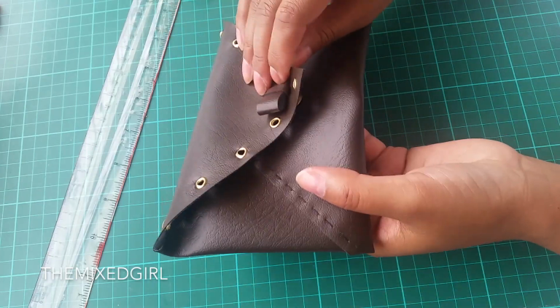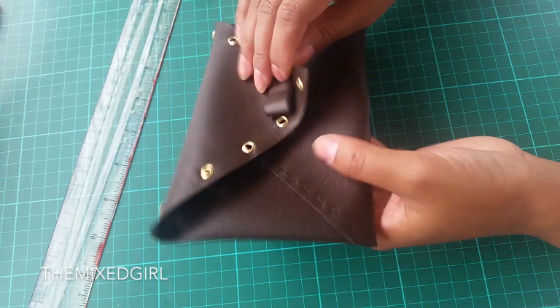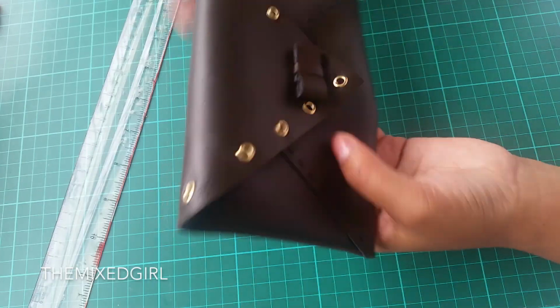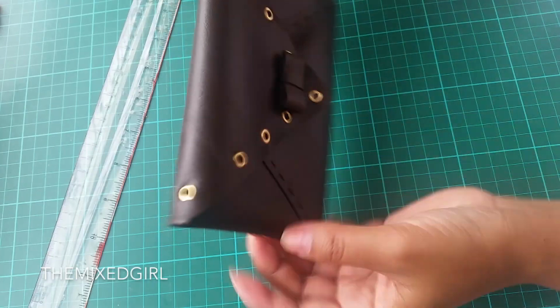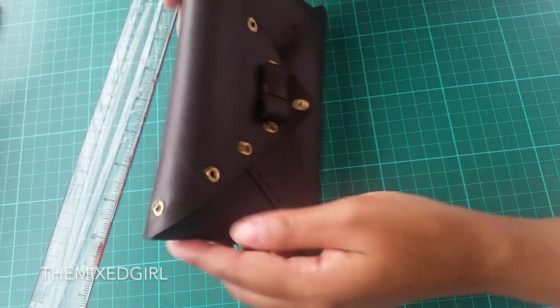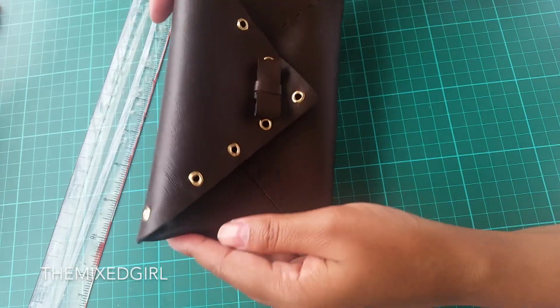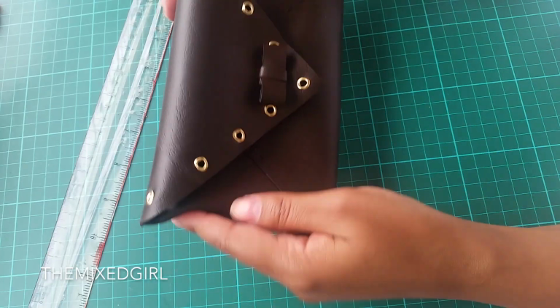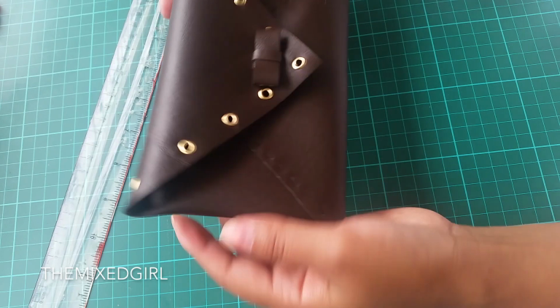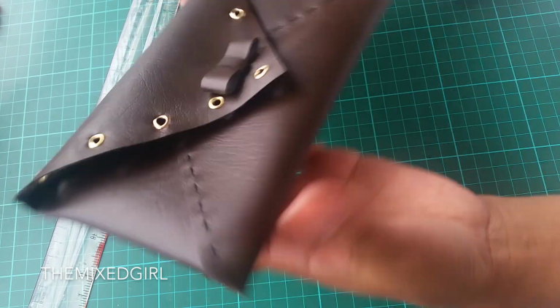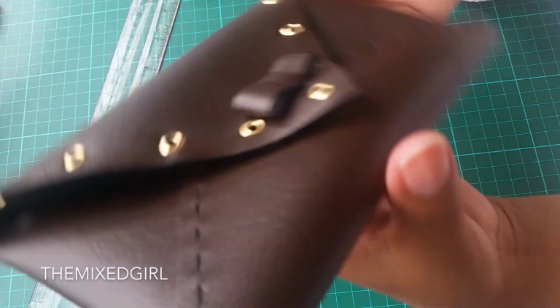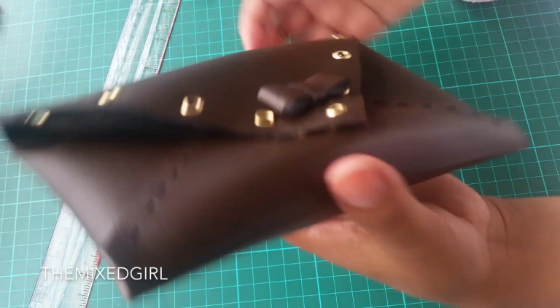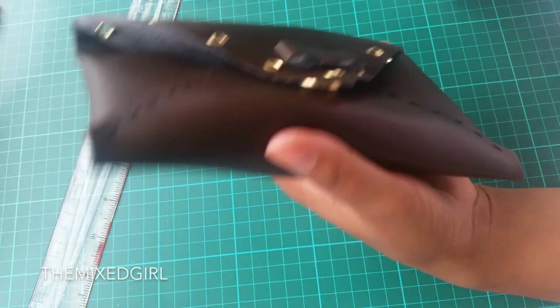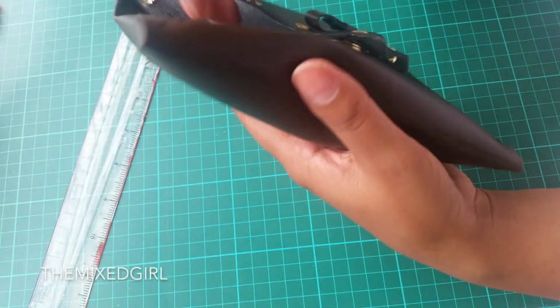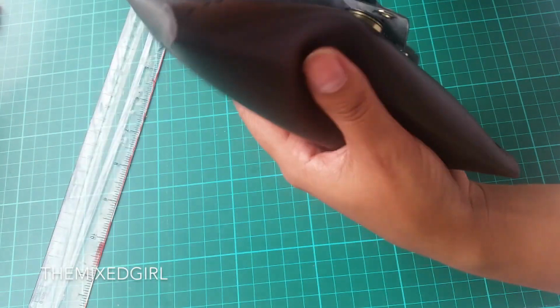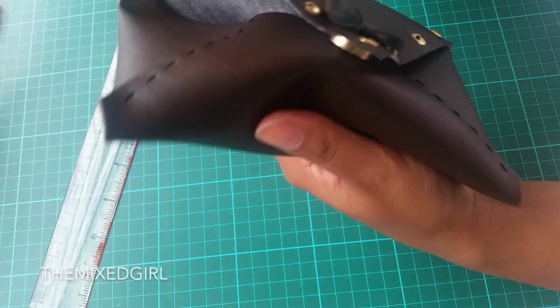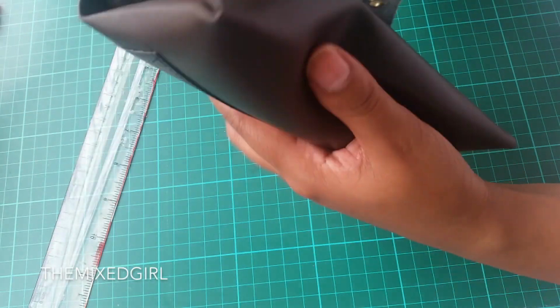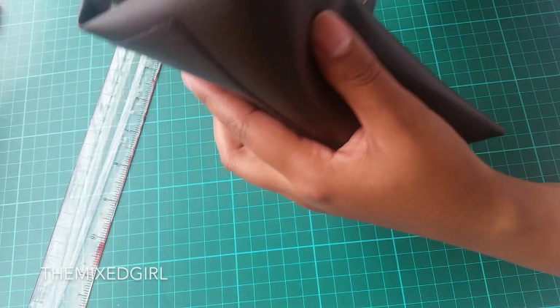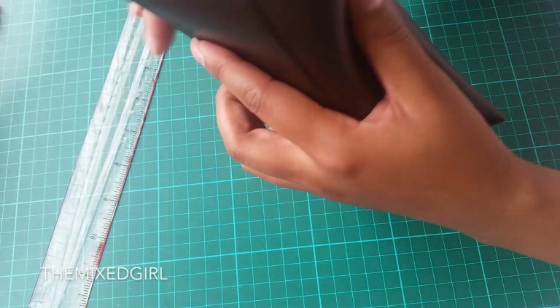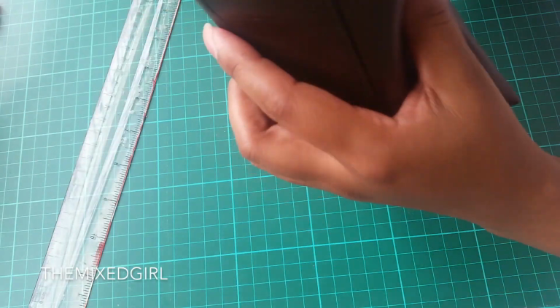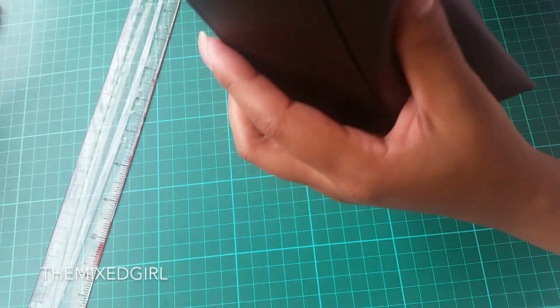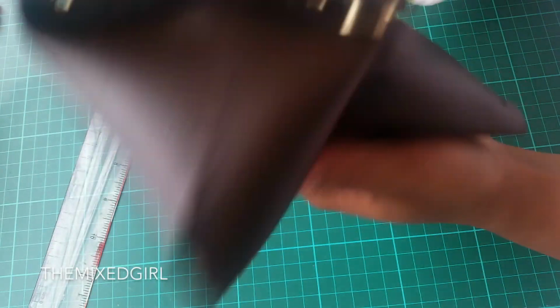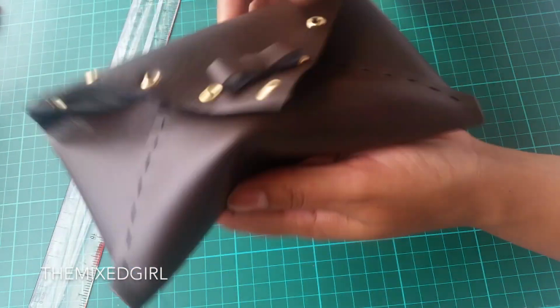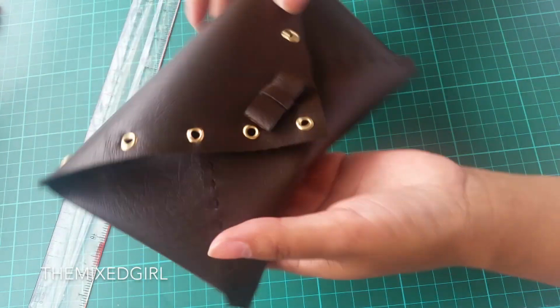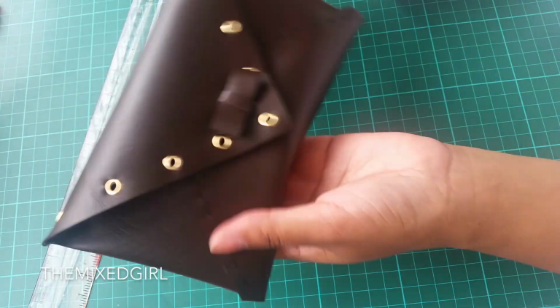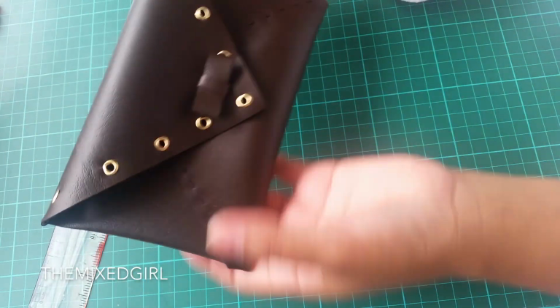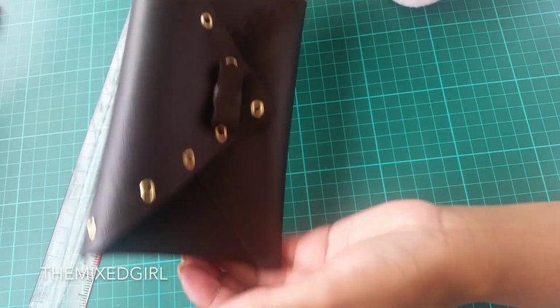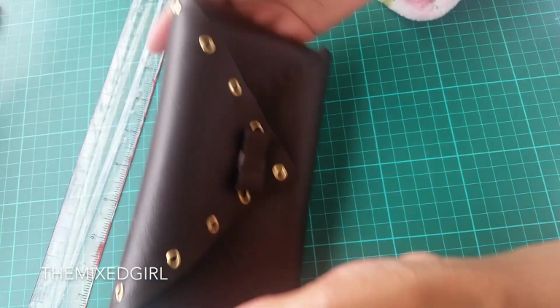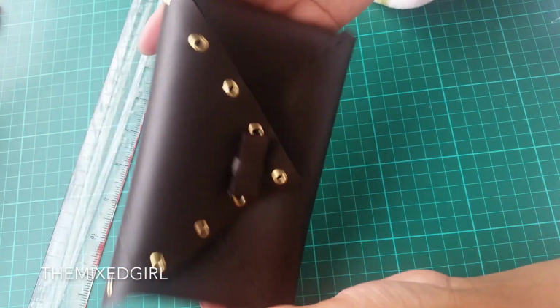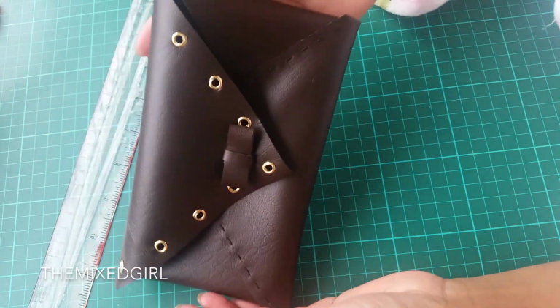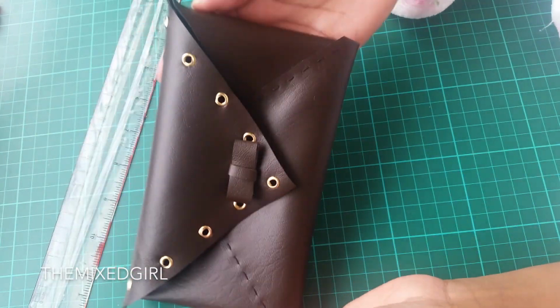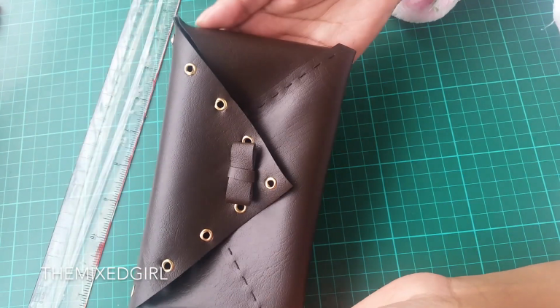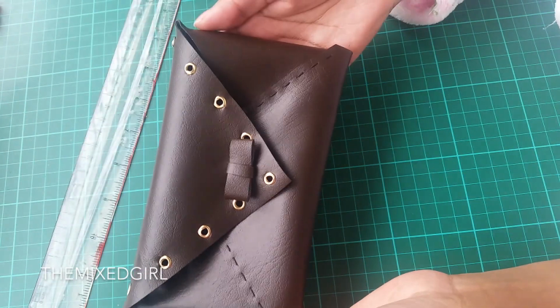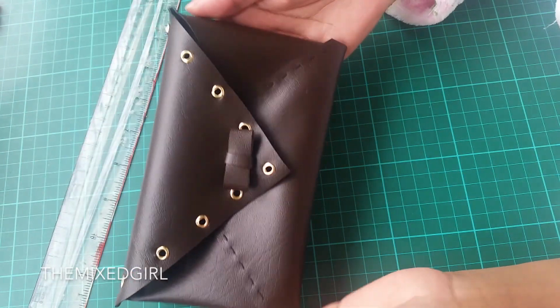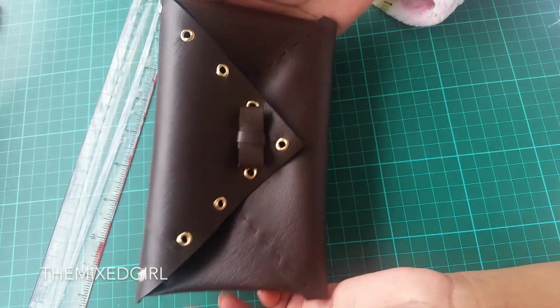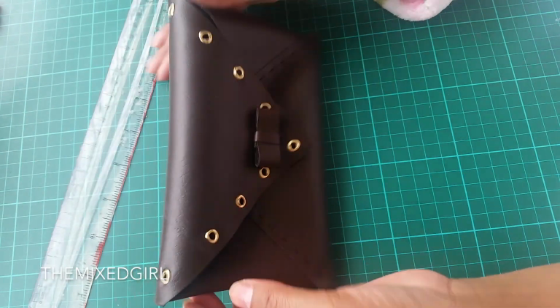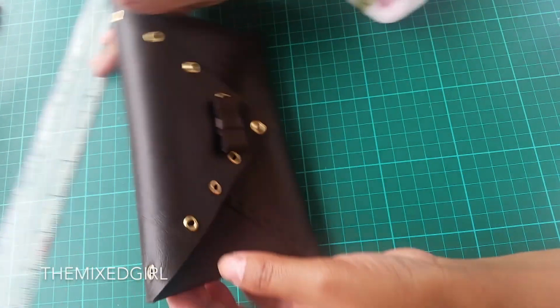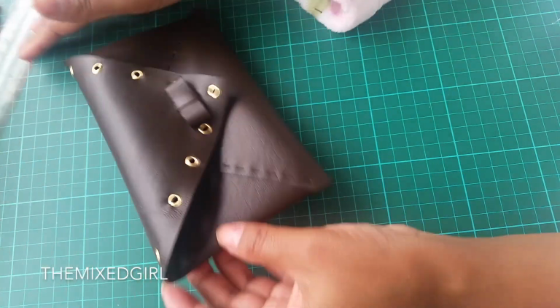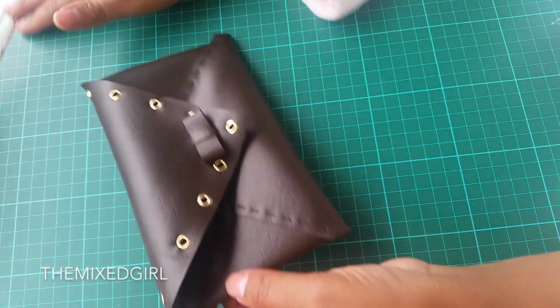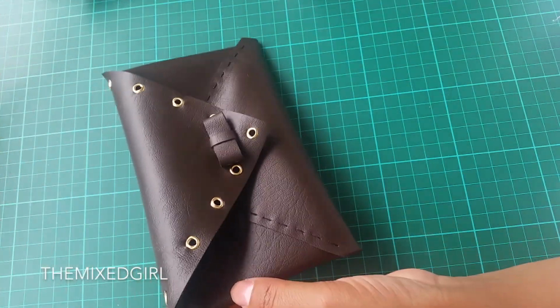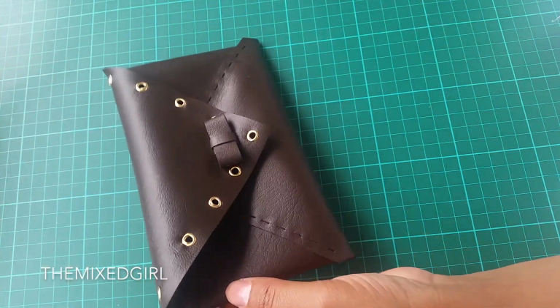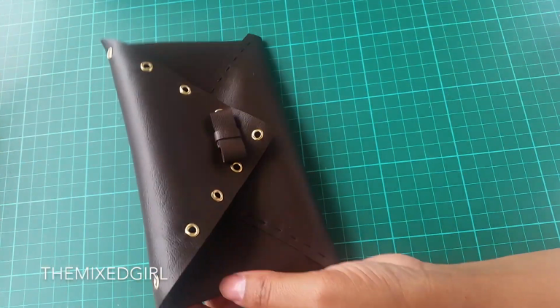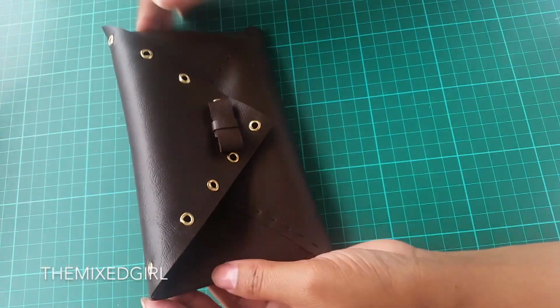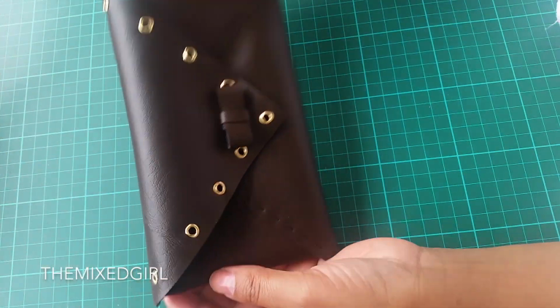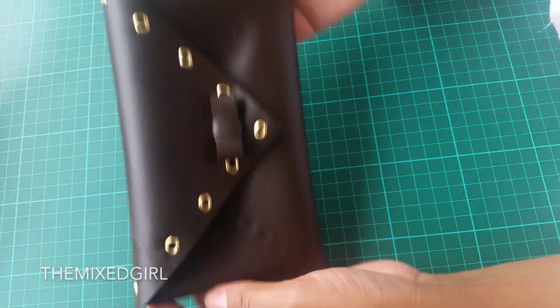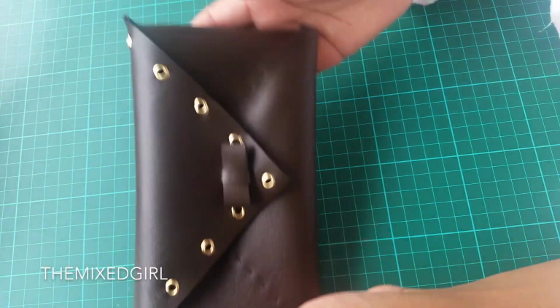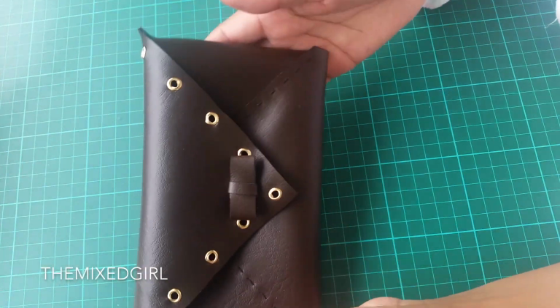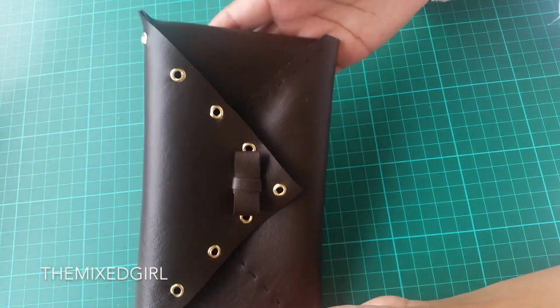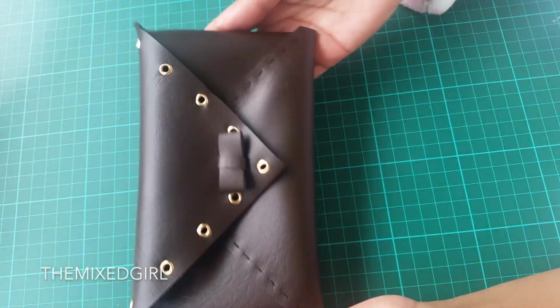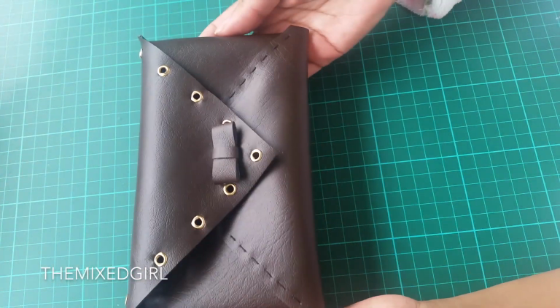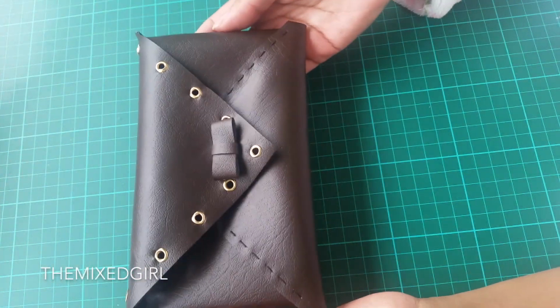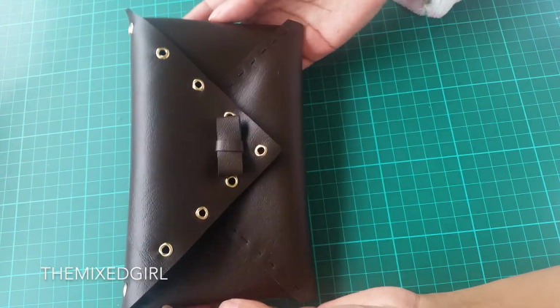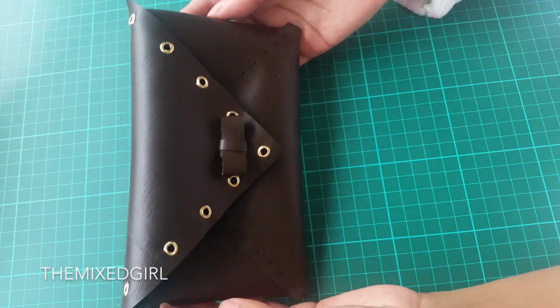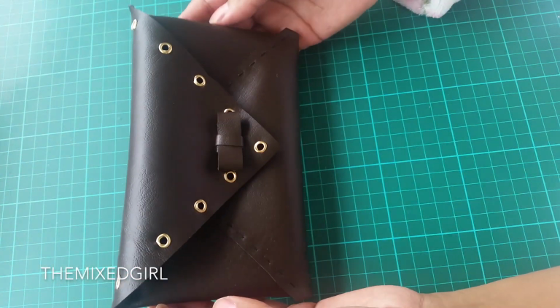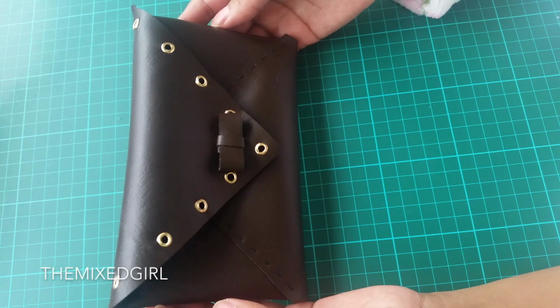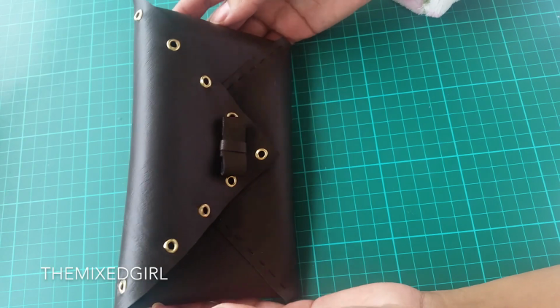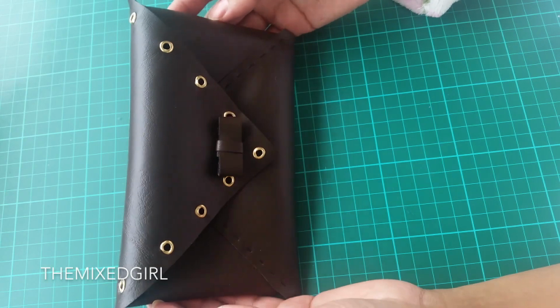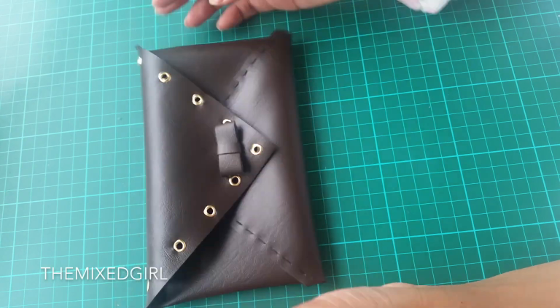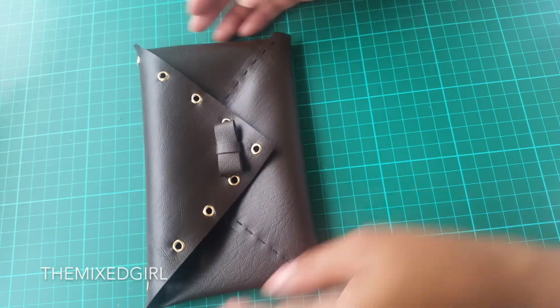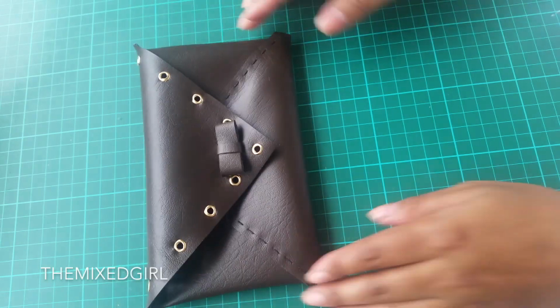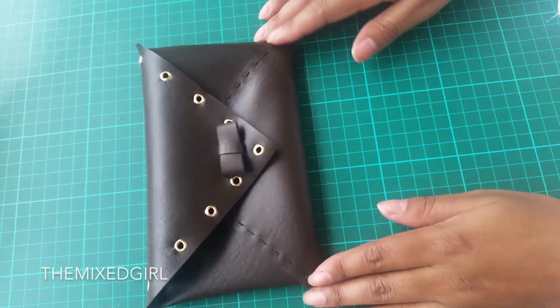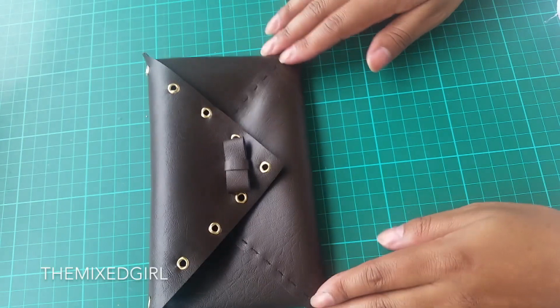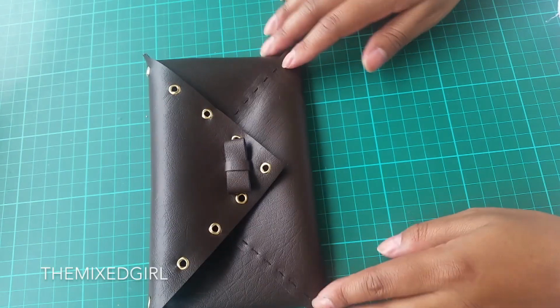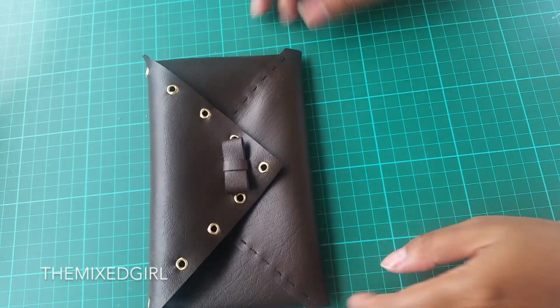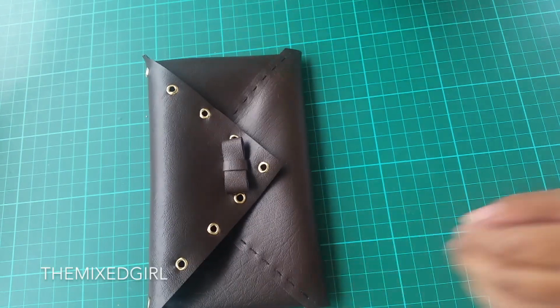Now all you need to do is add your belt and you're done. This was such a quick project and you can literally make this within an hour.